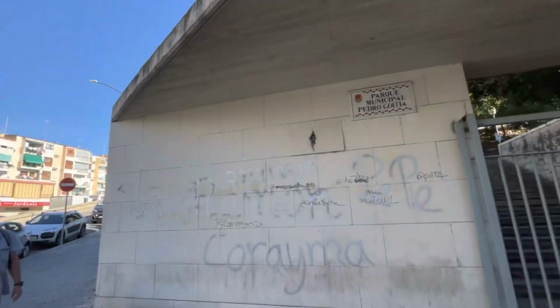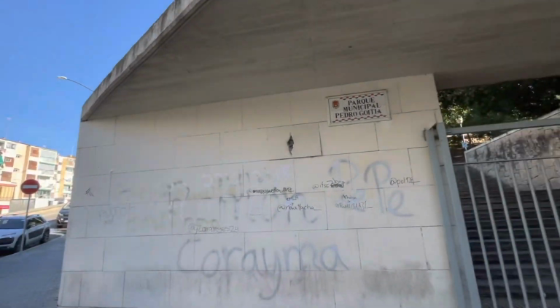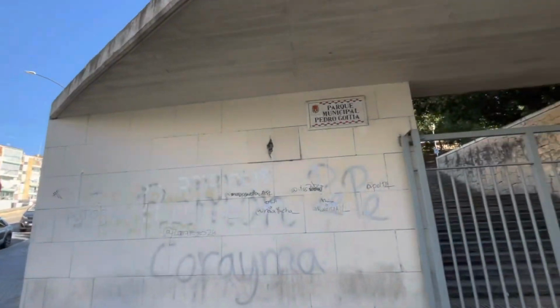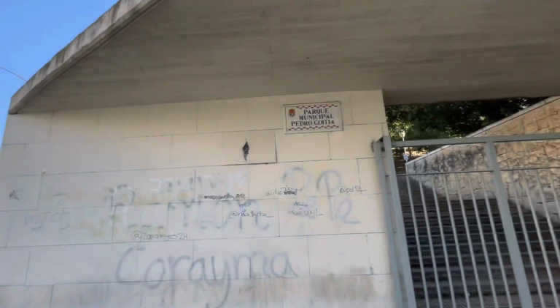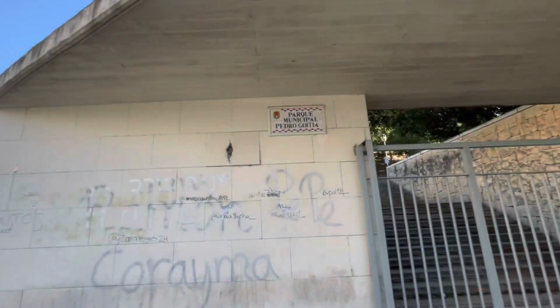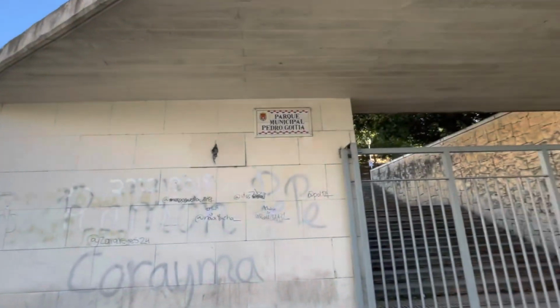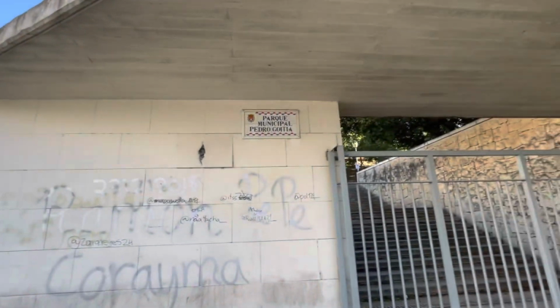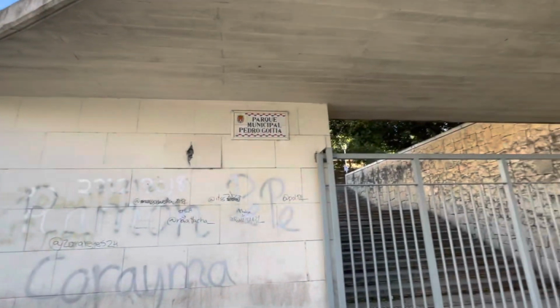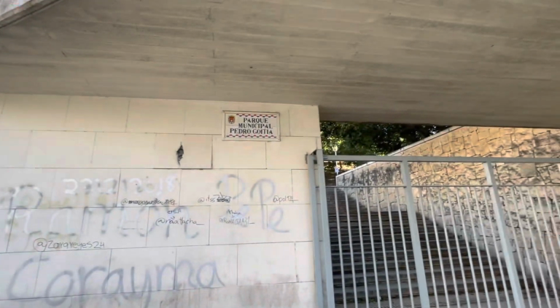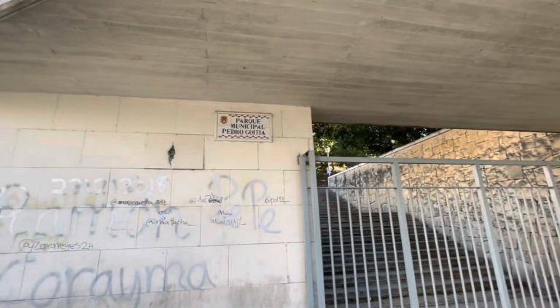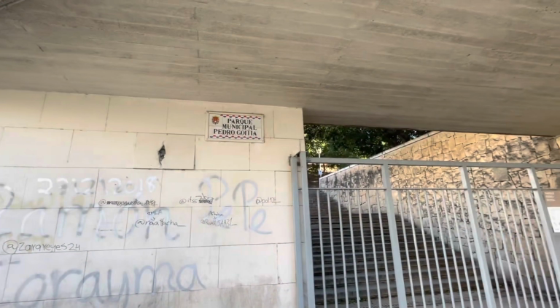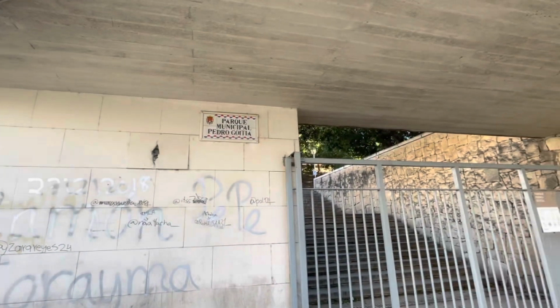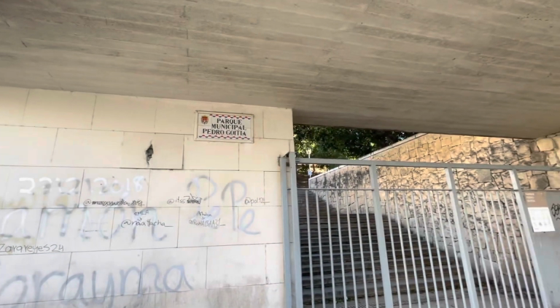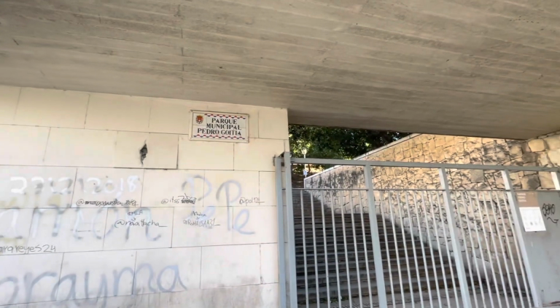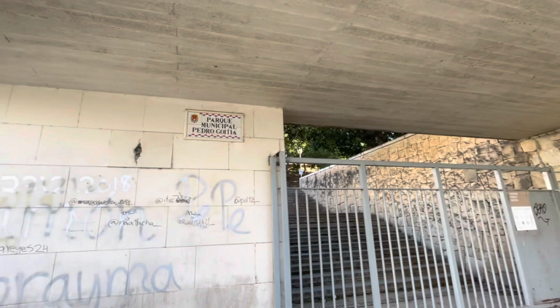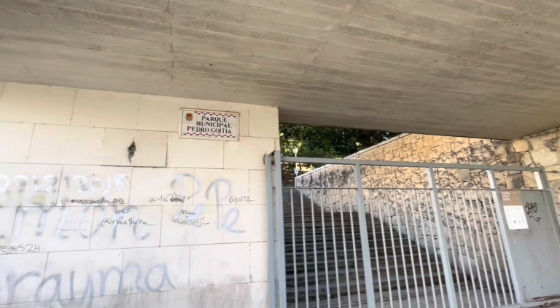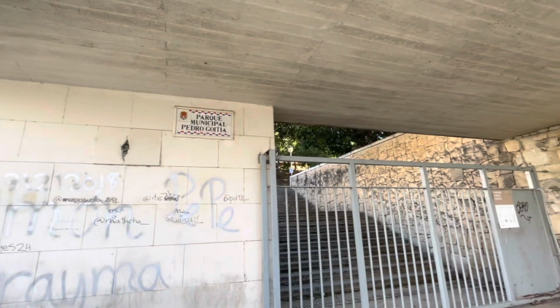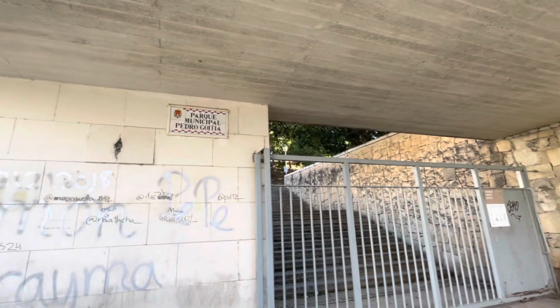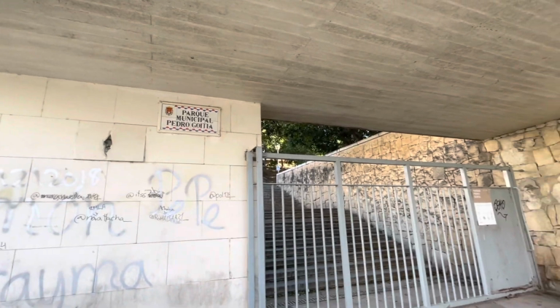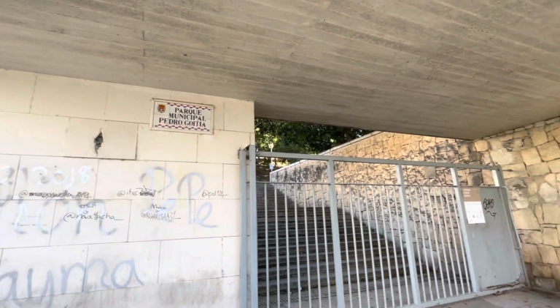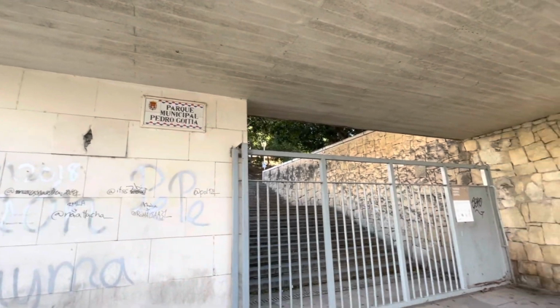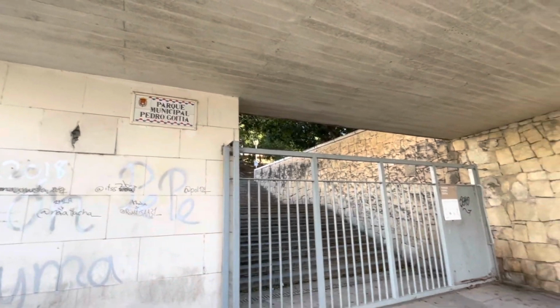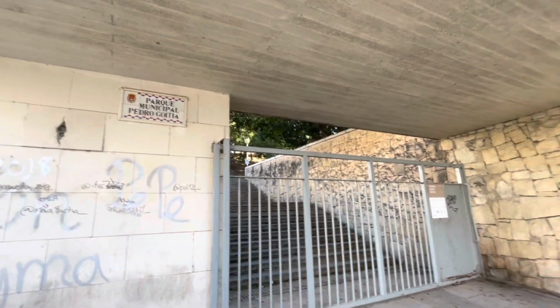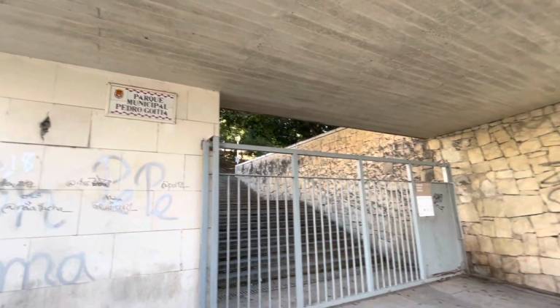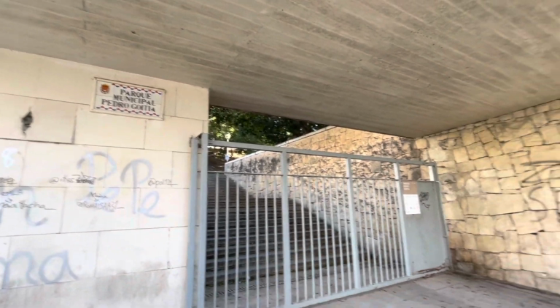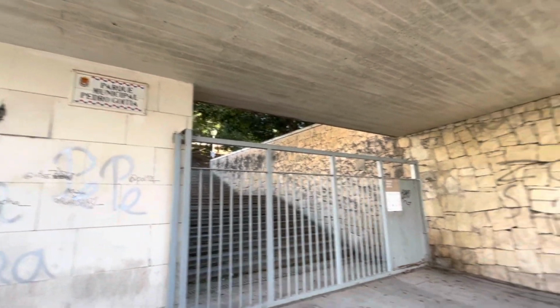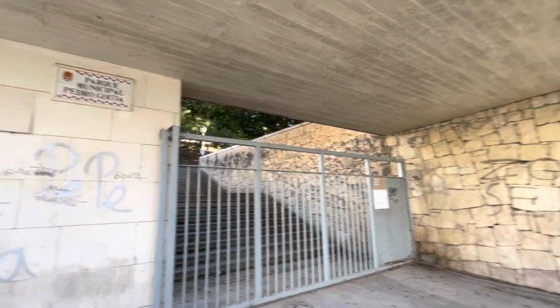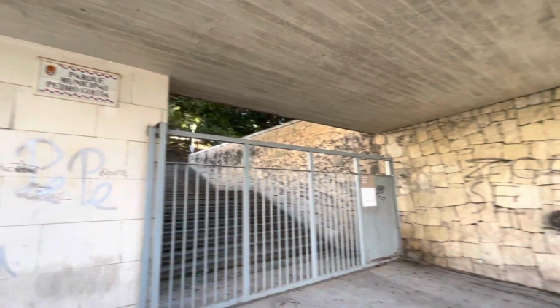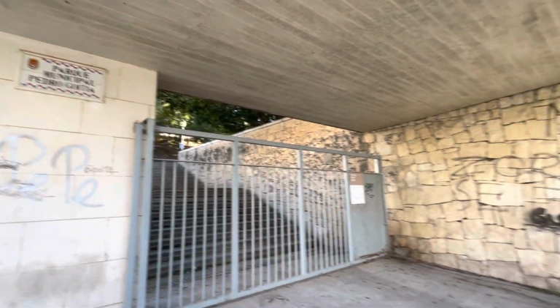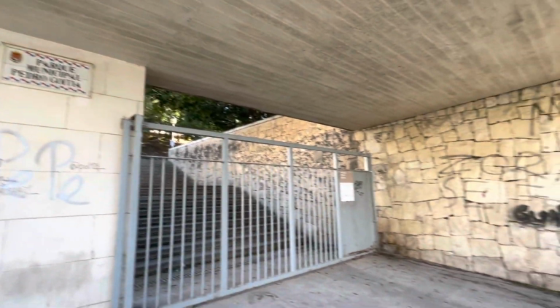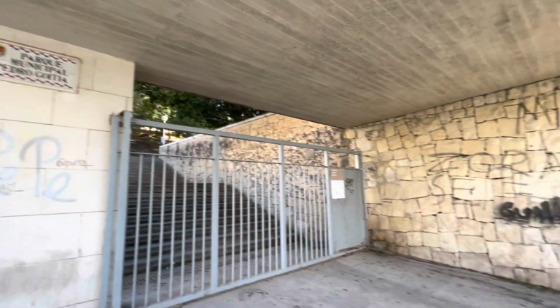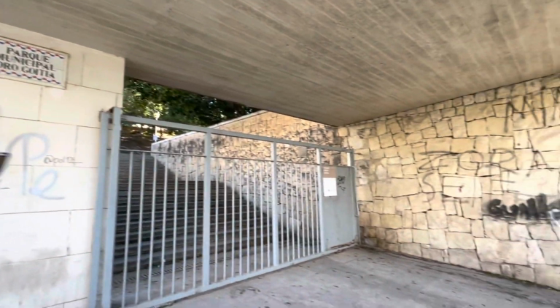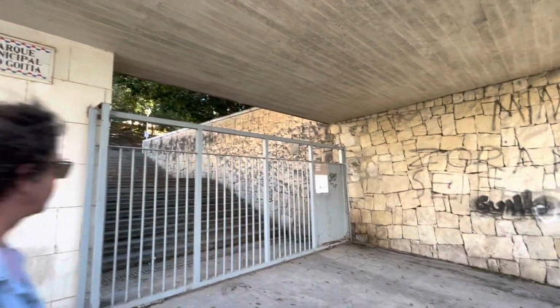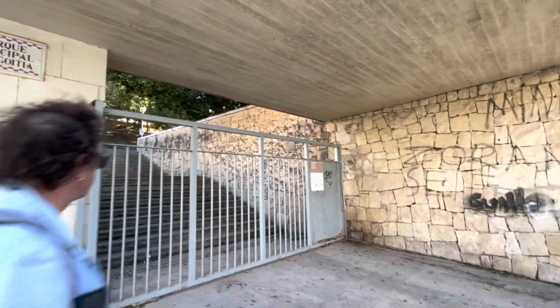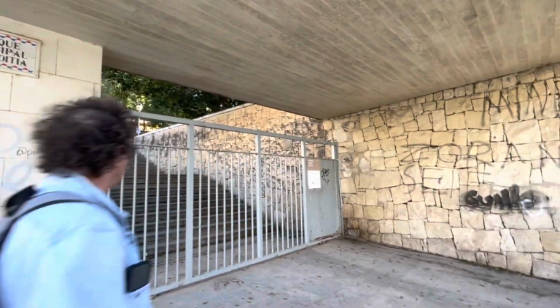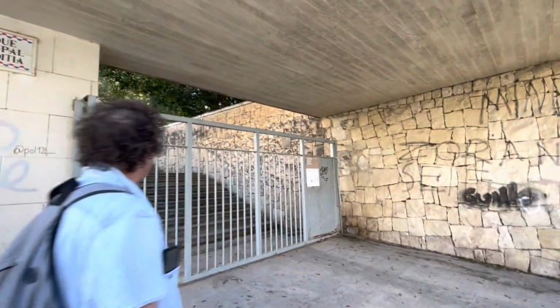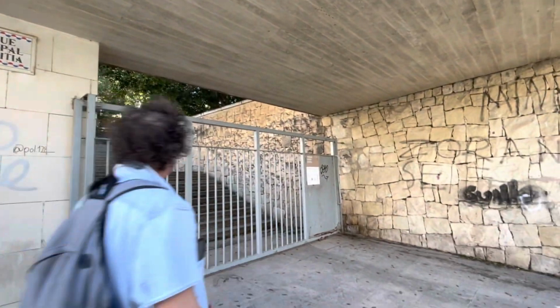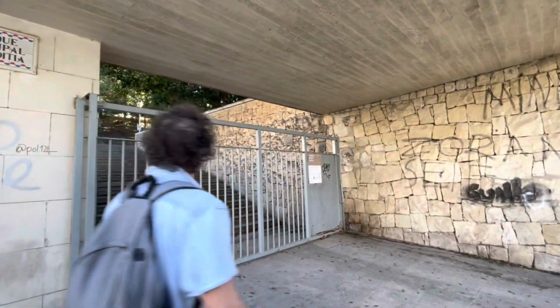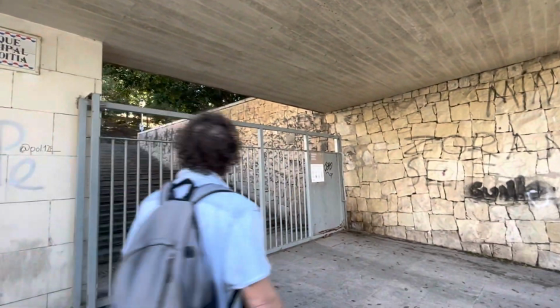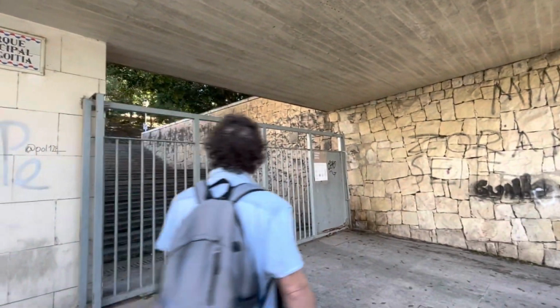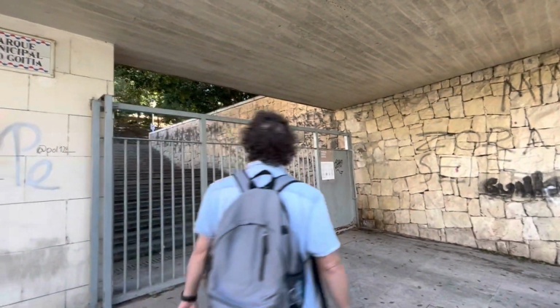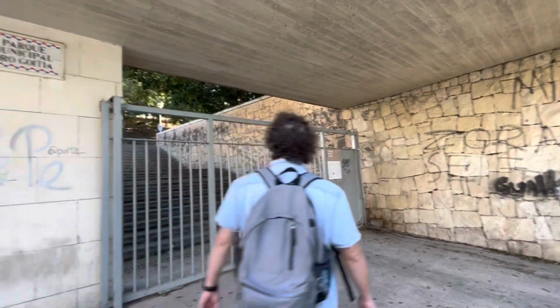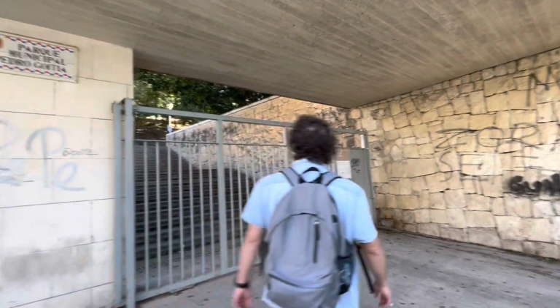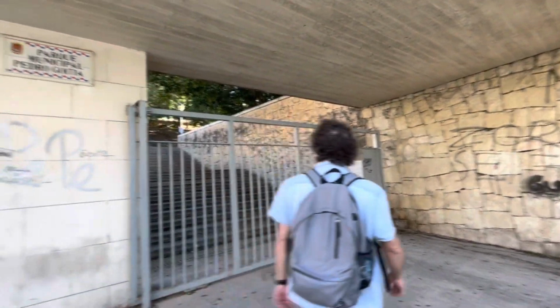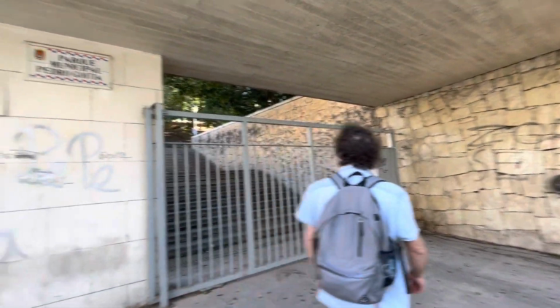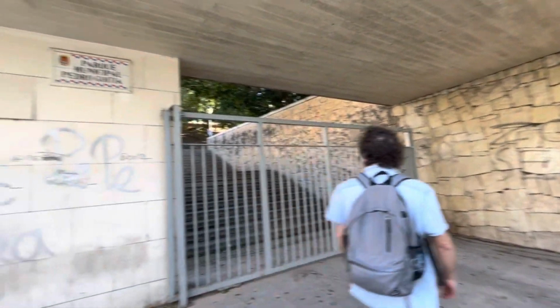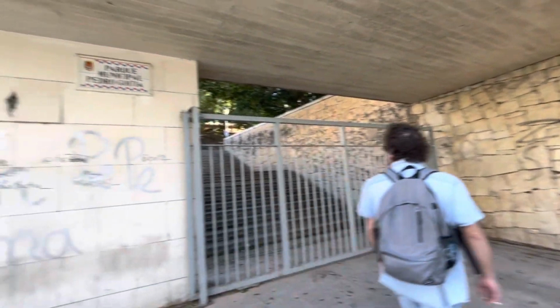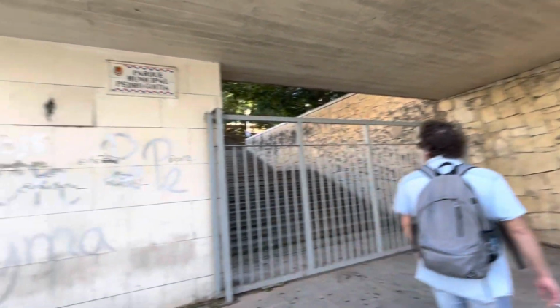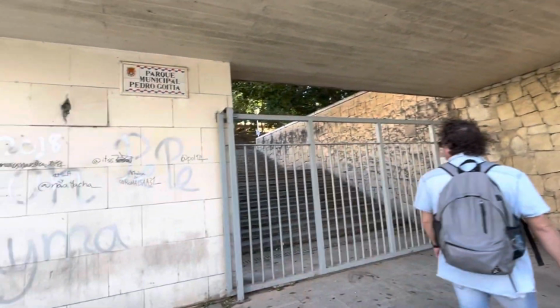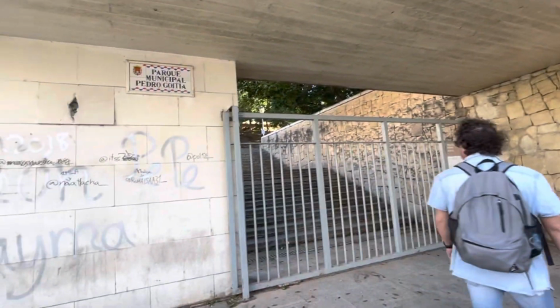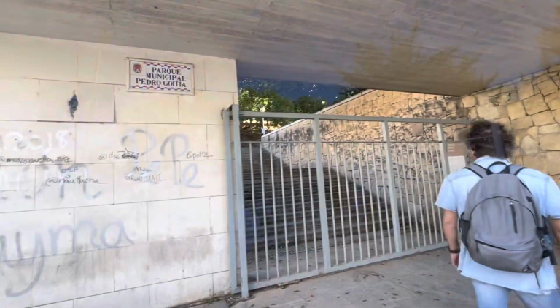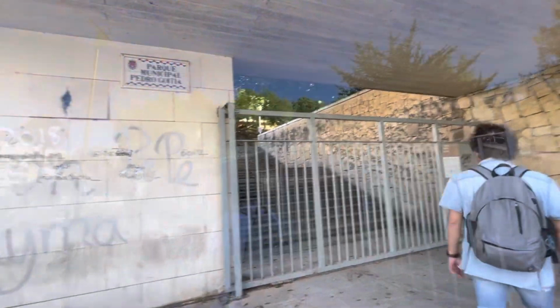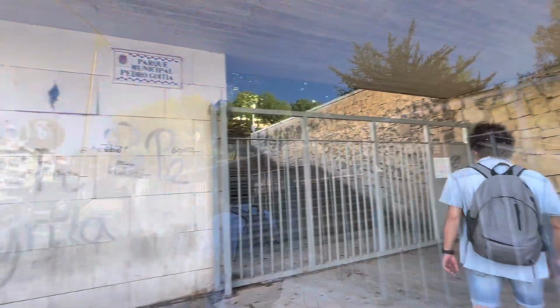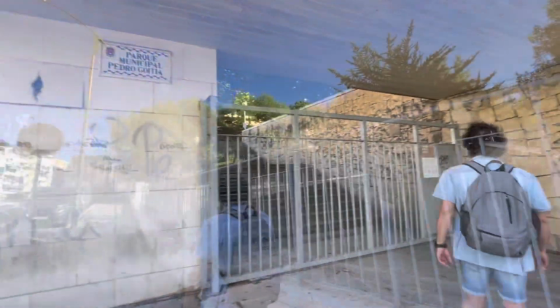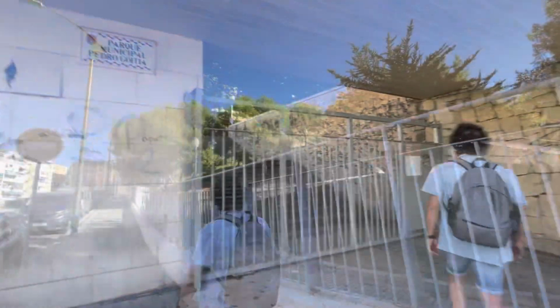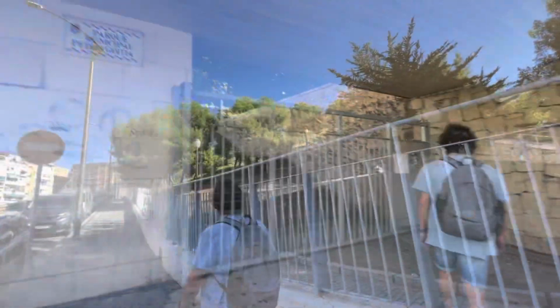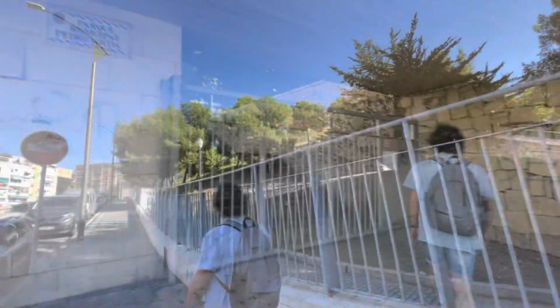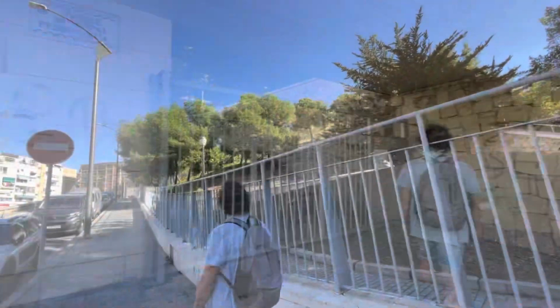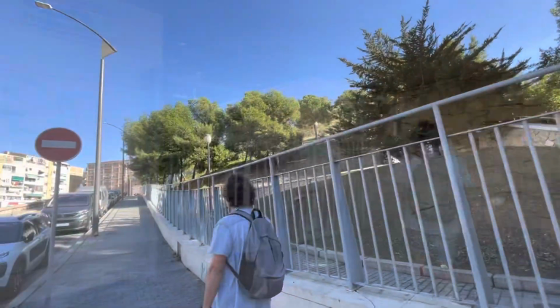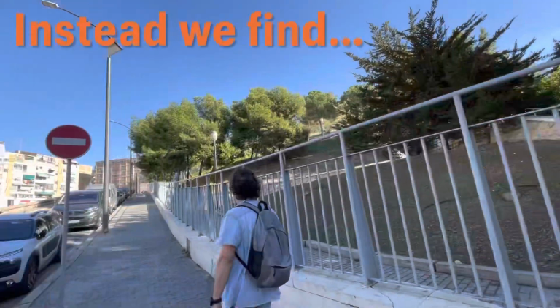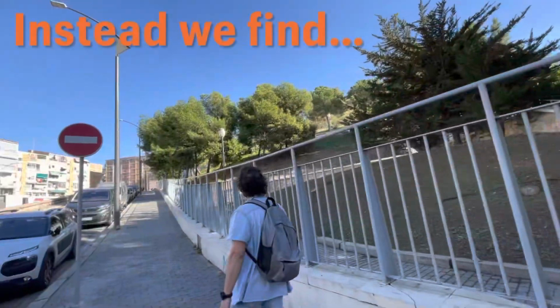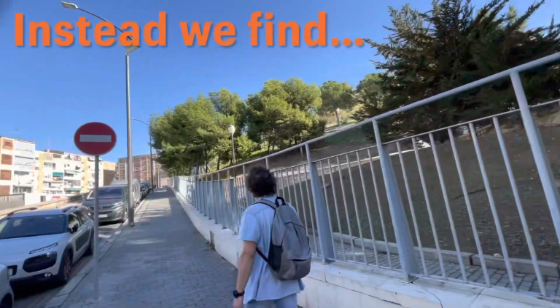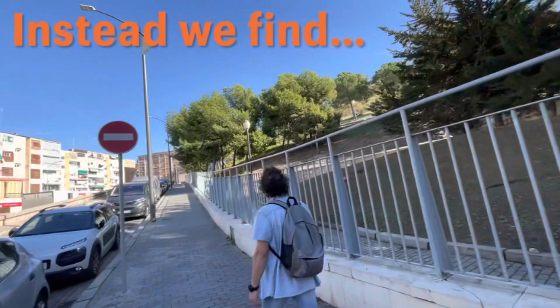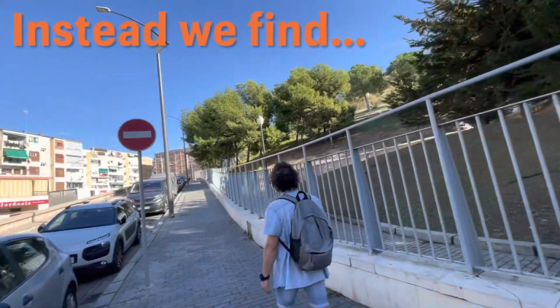This is it, right? Anyway, it's closed, whatever it is. It's just like a park or something.